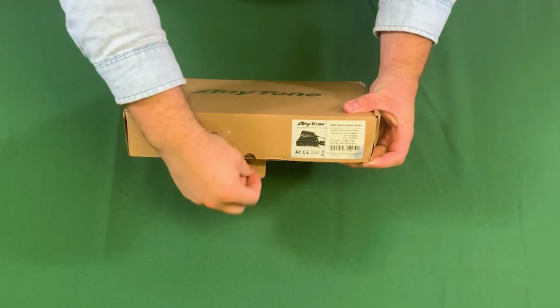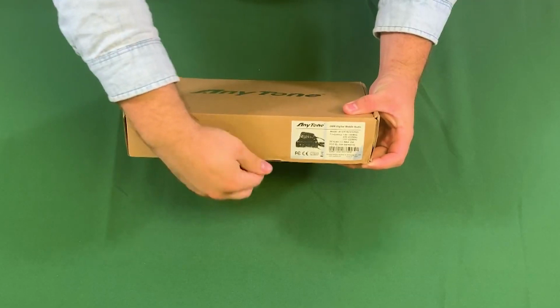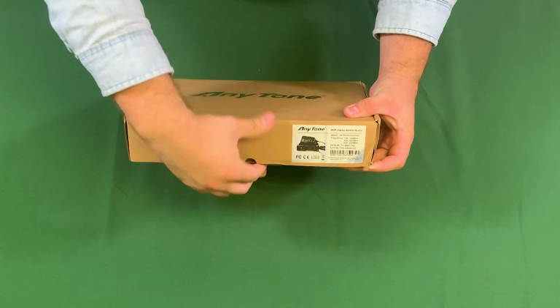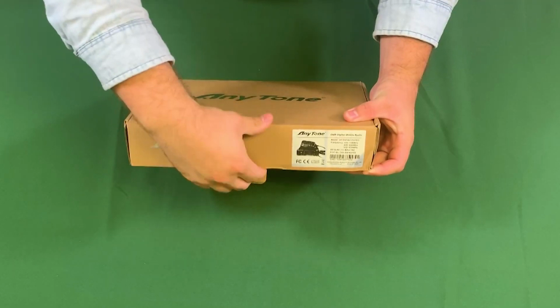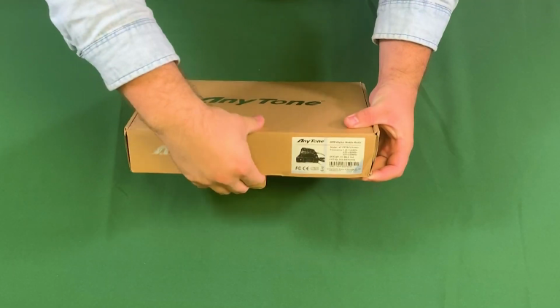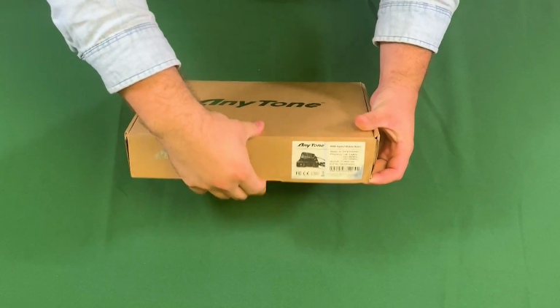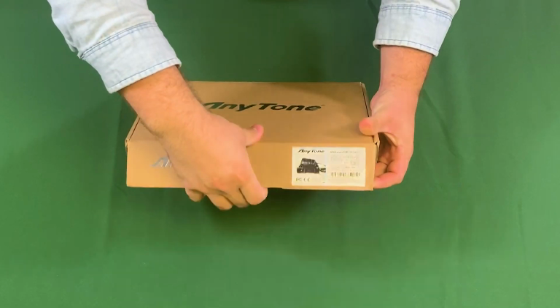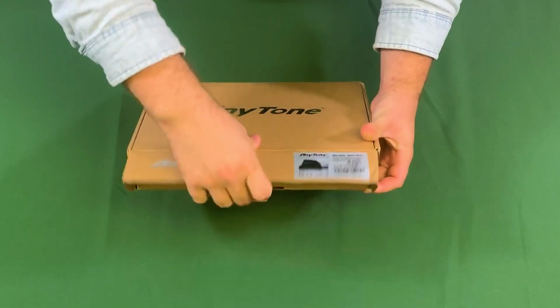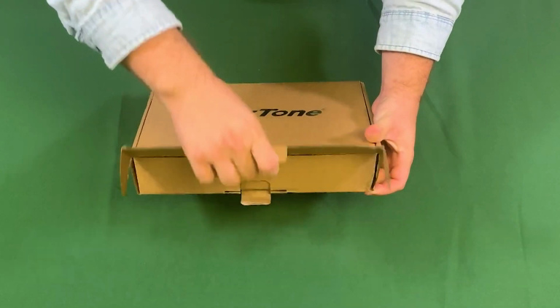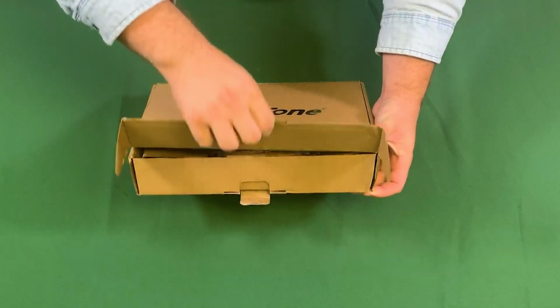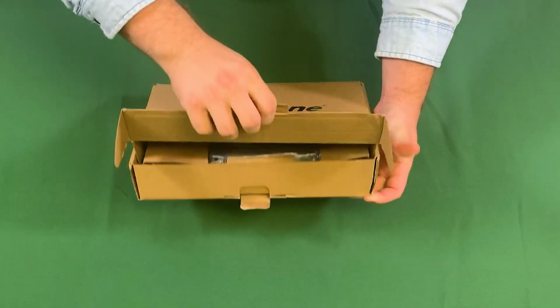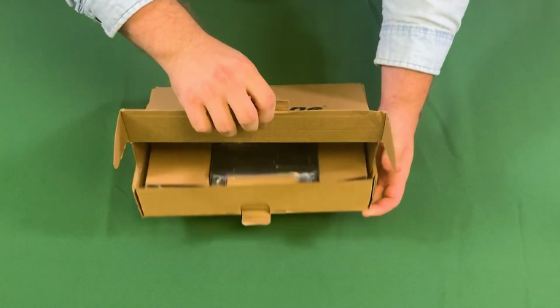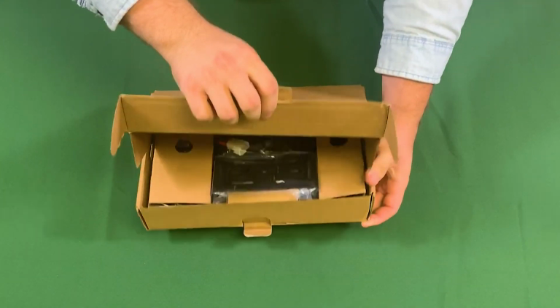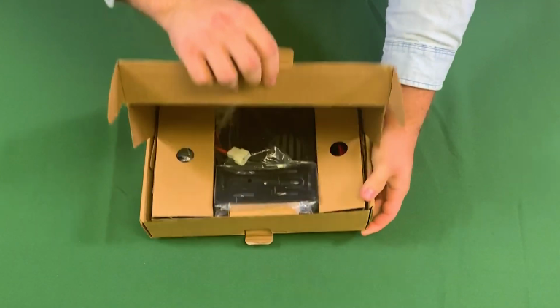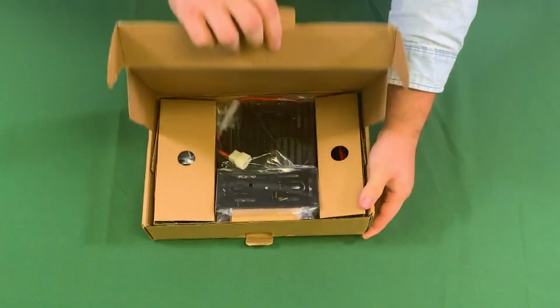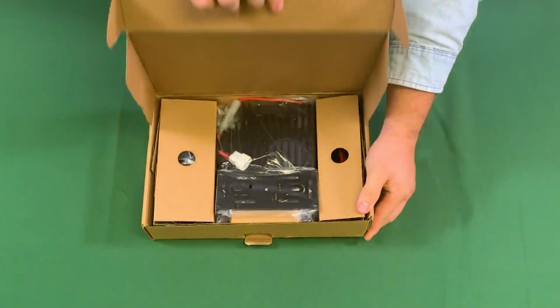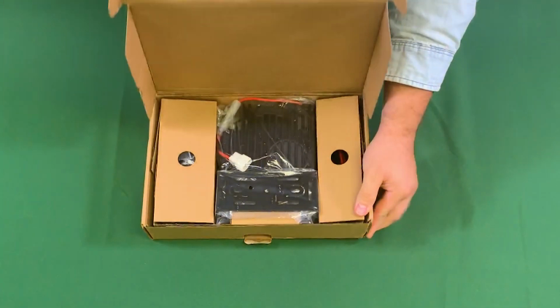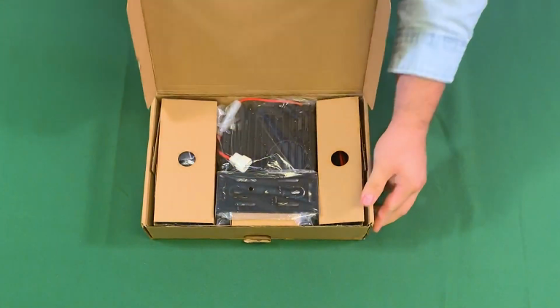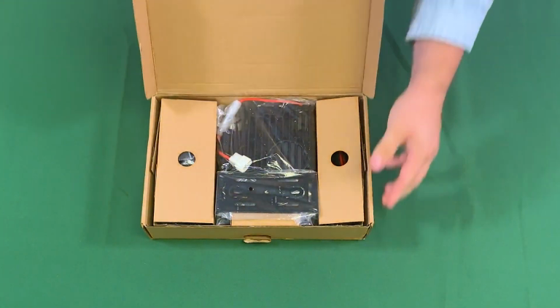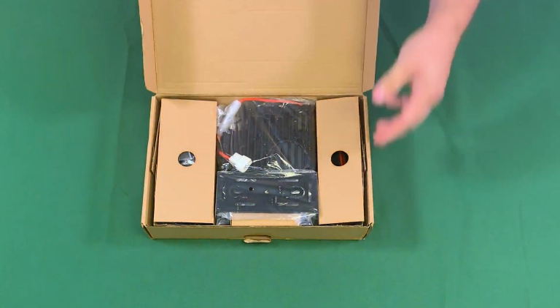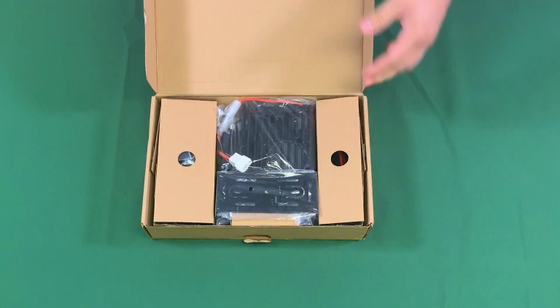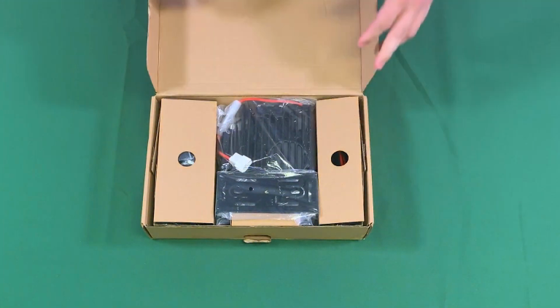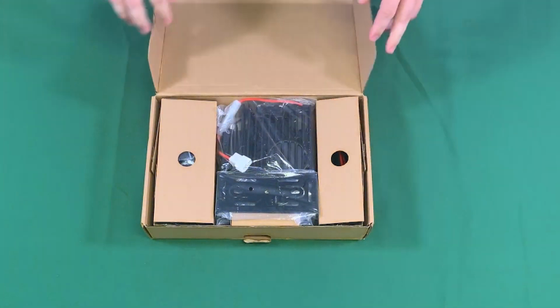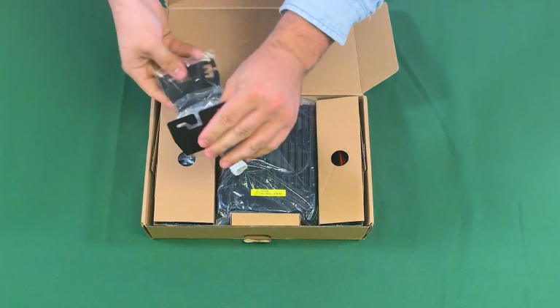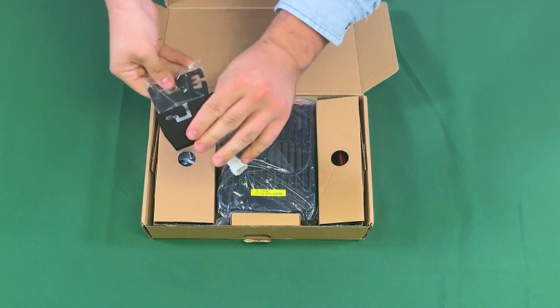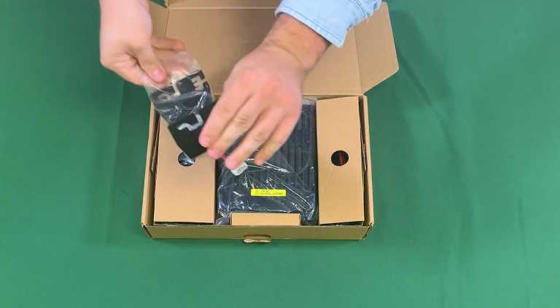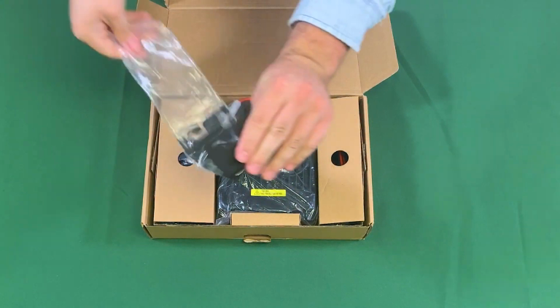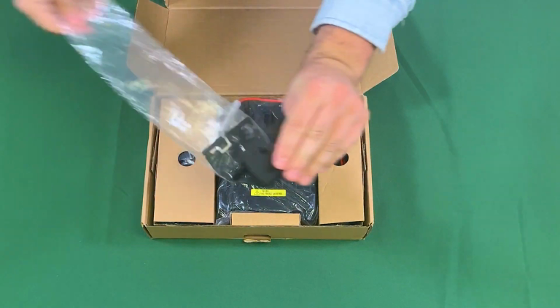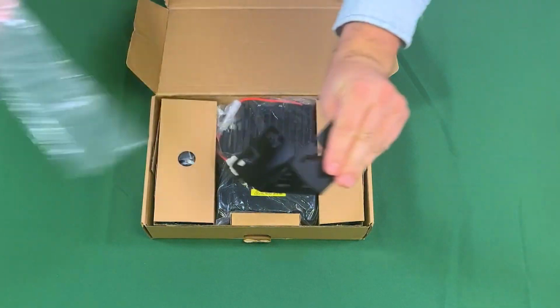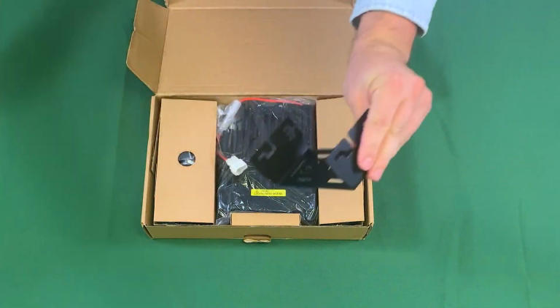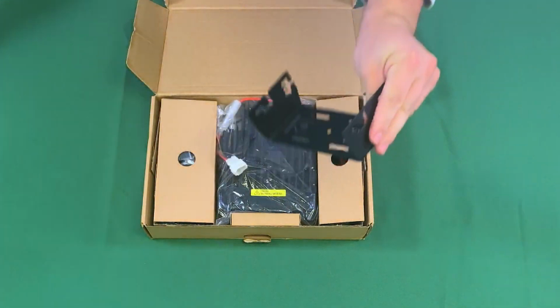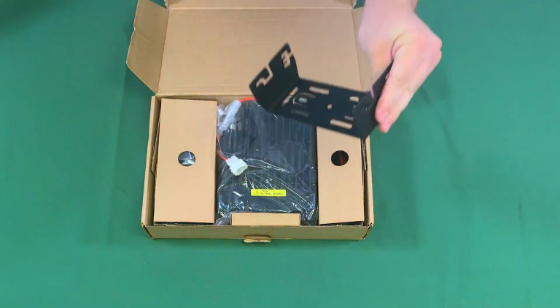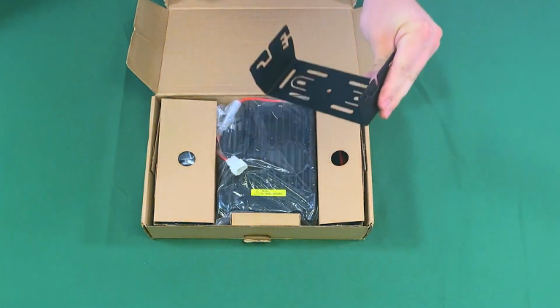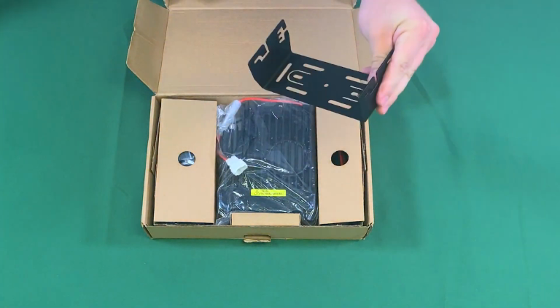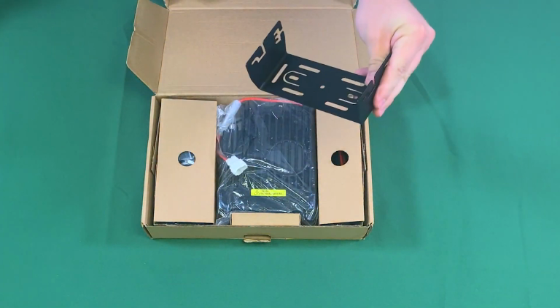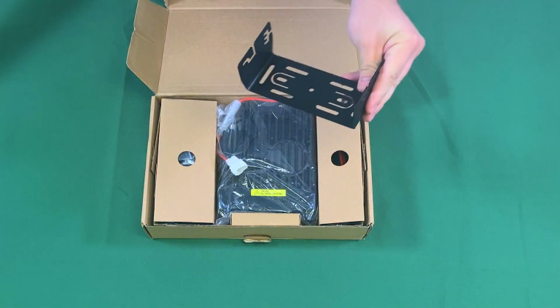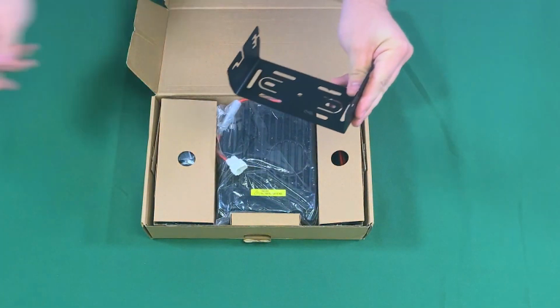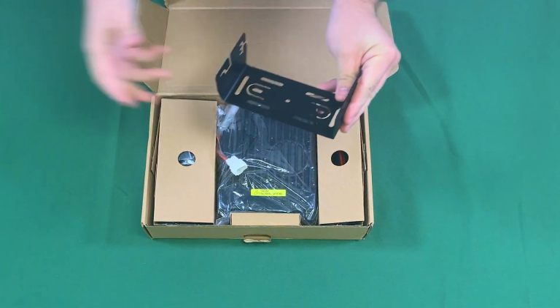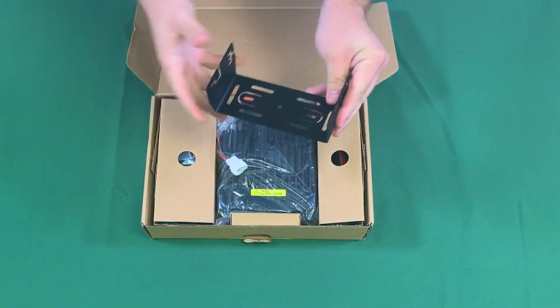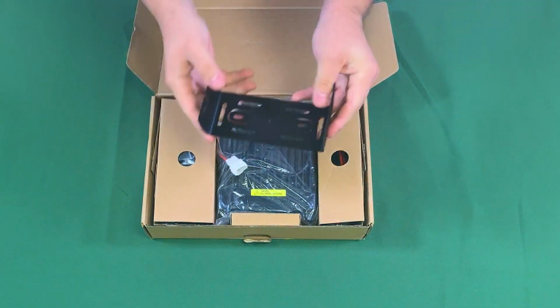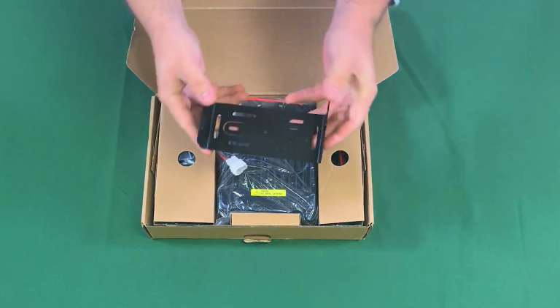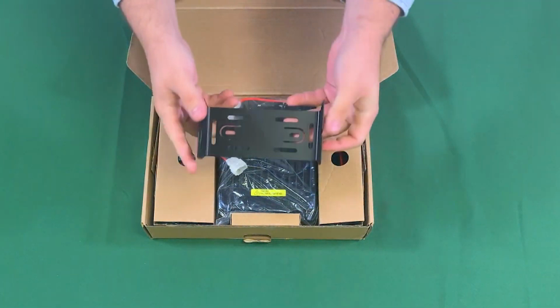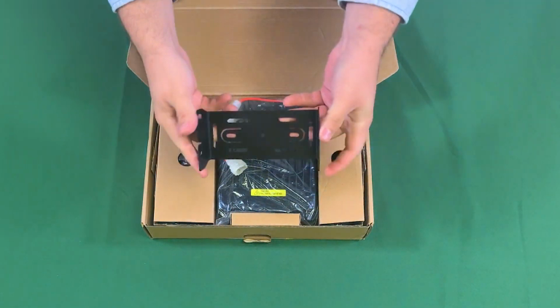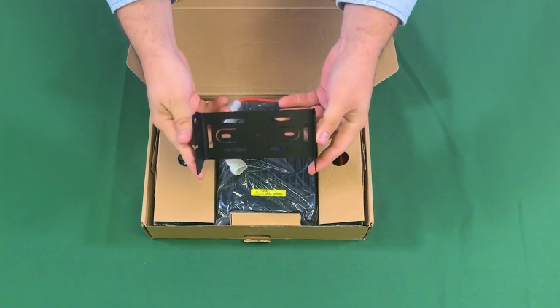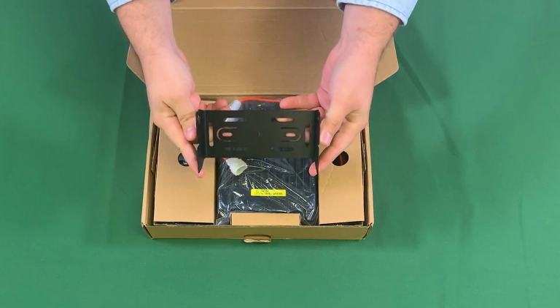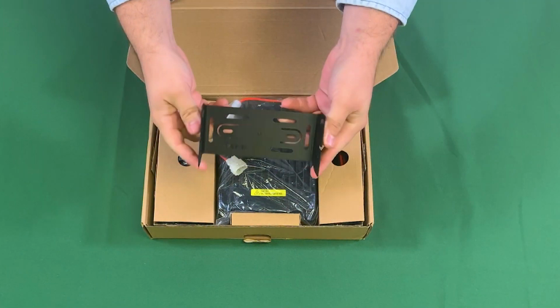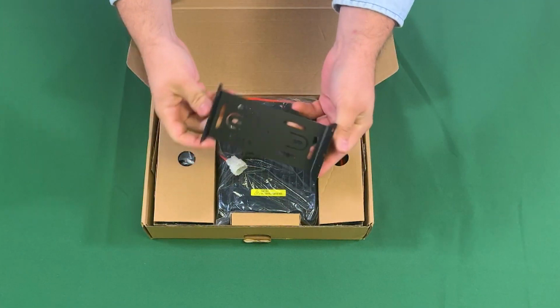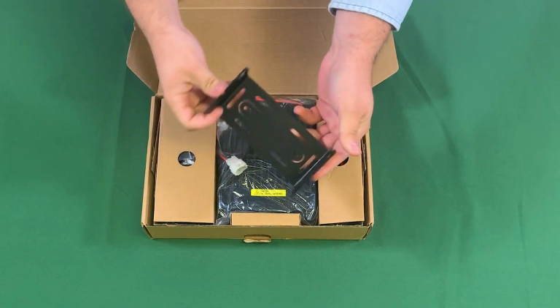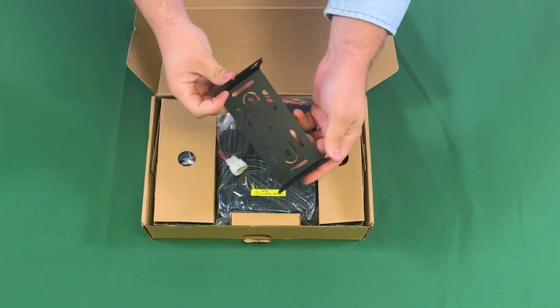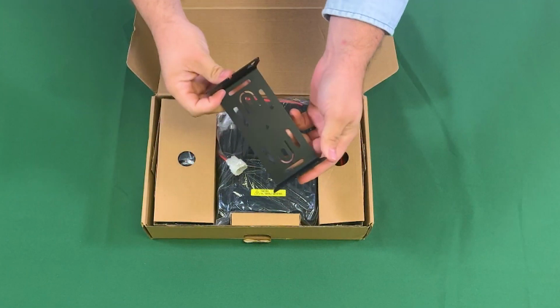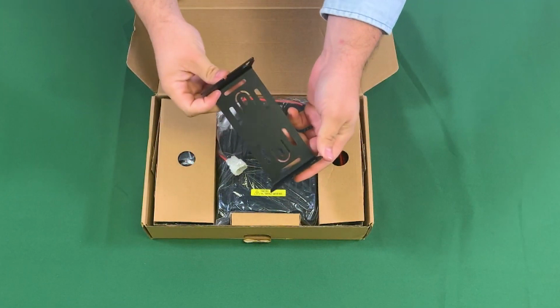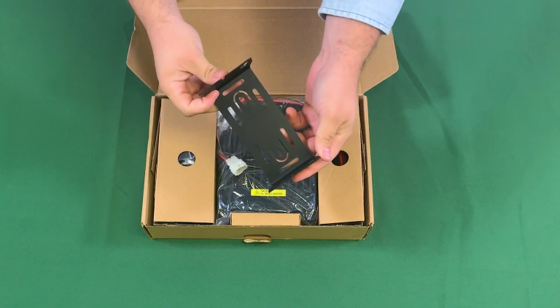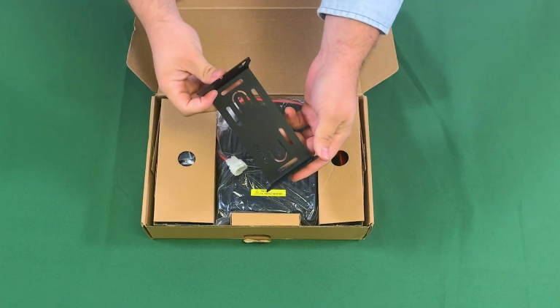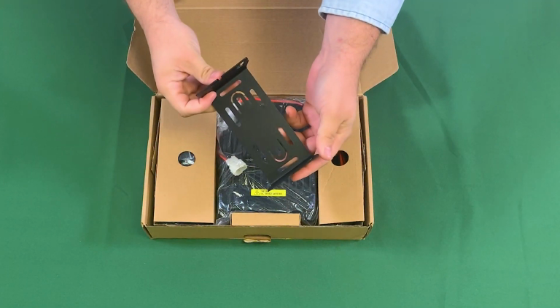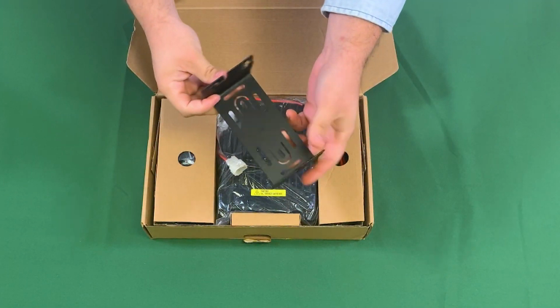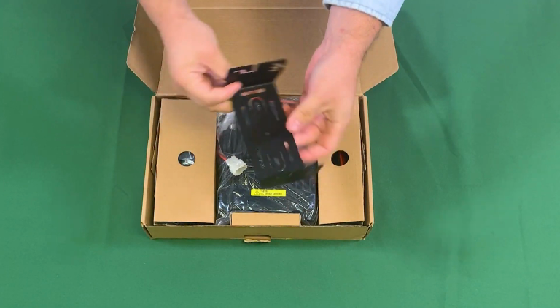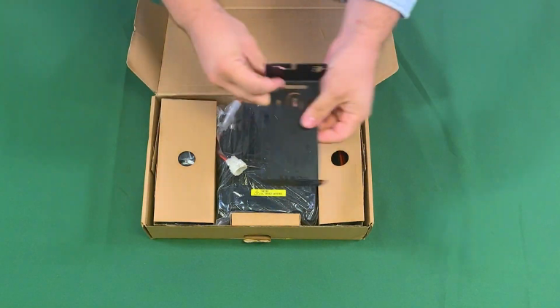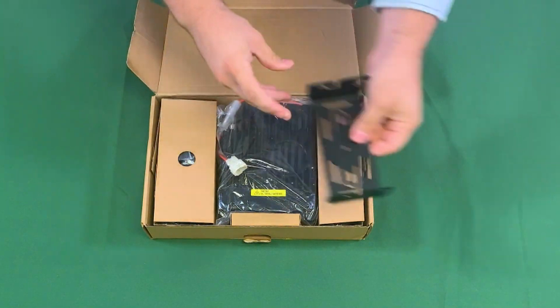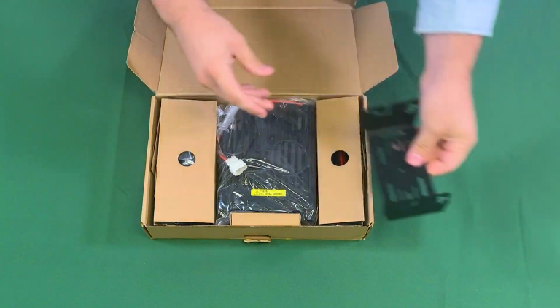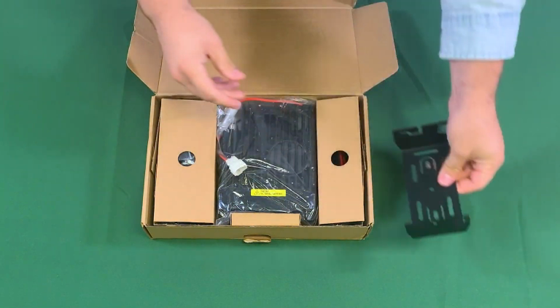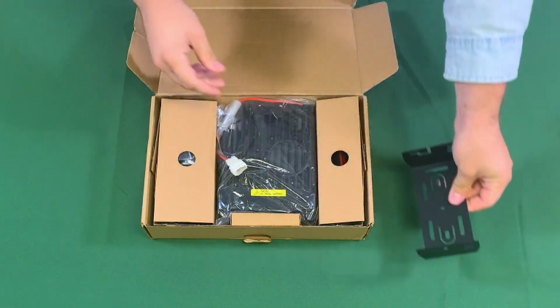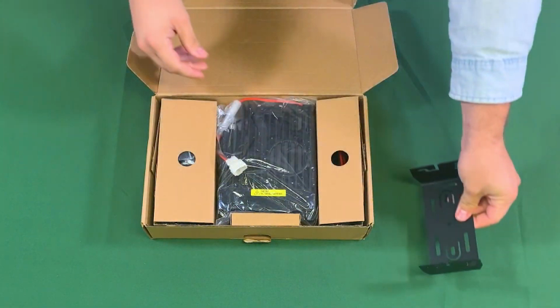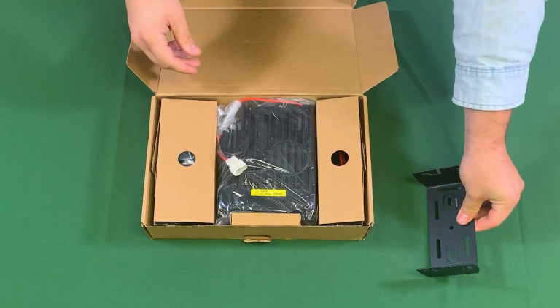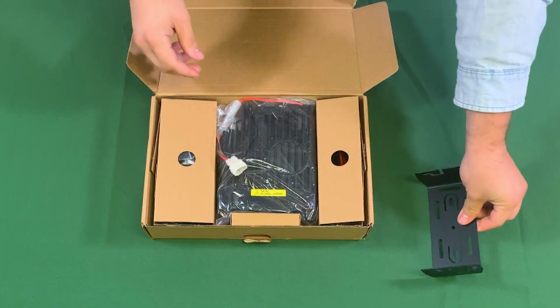When opening the box, the first thing to remove is the mounting bracket. This is for mounting the unit in your car or on your workbench.